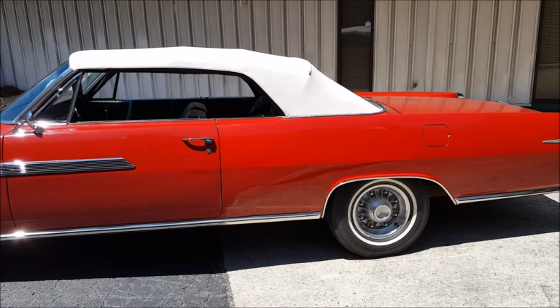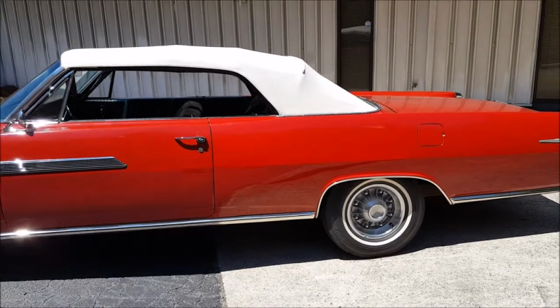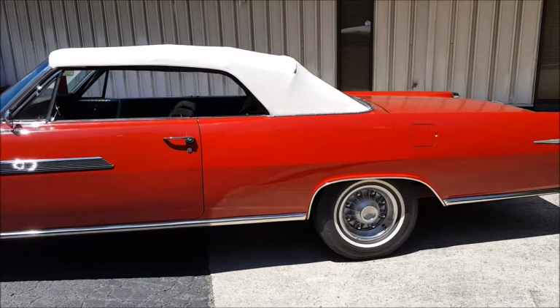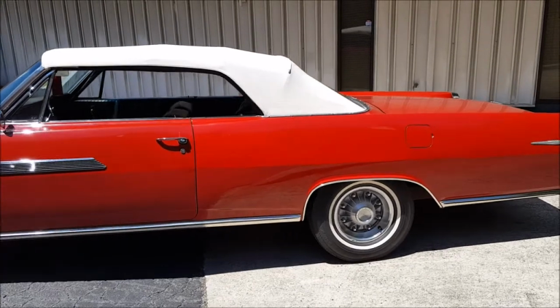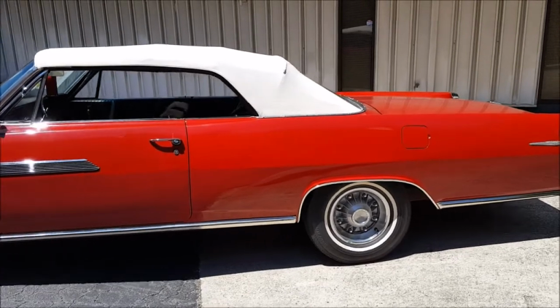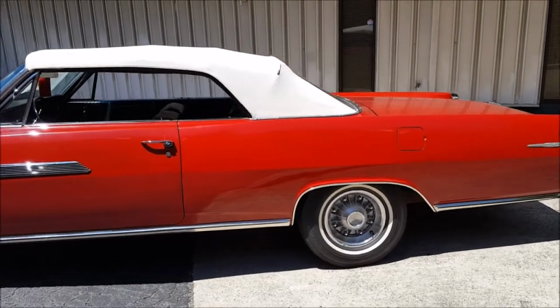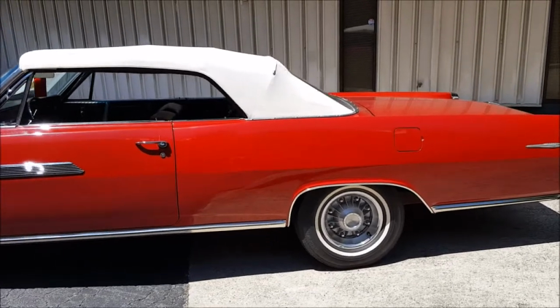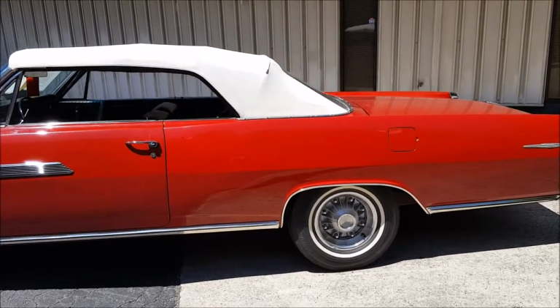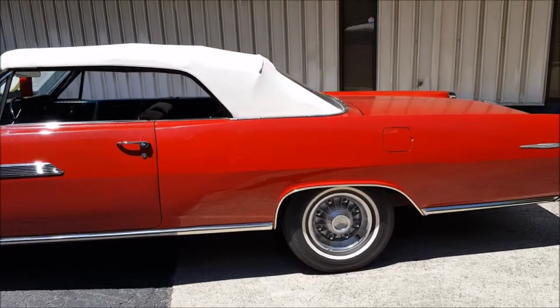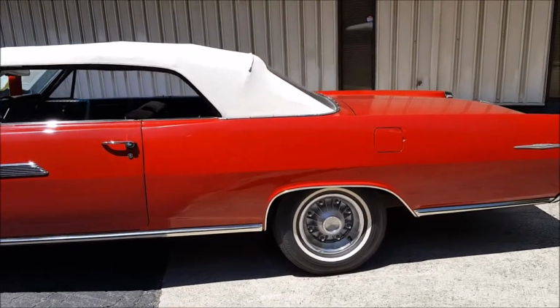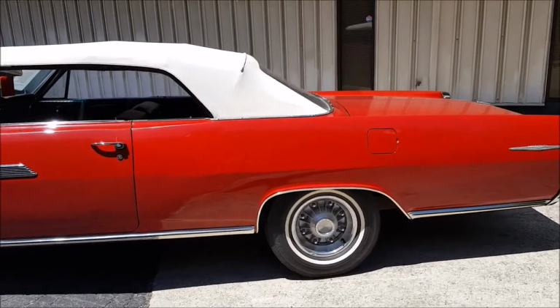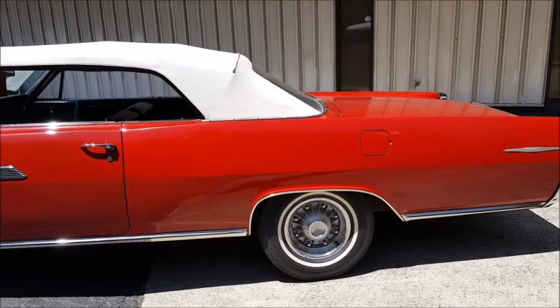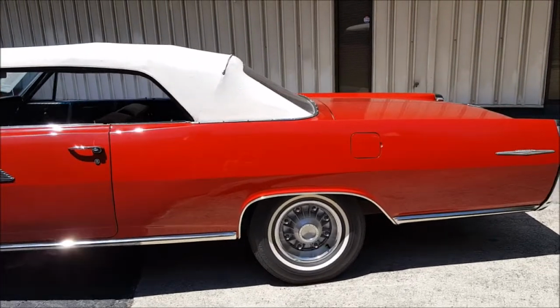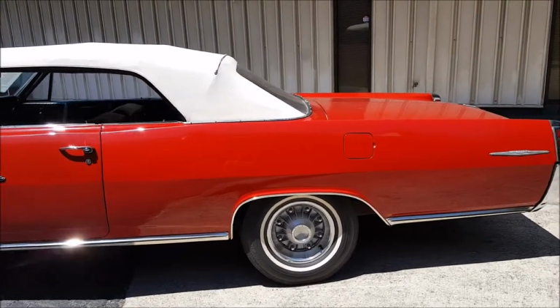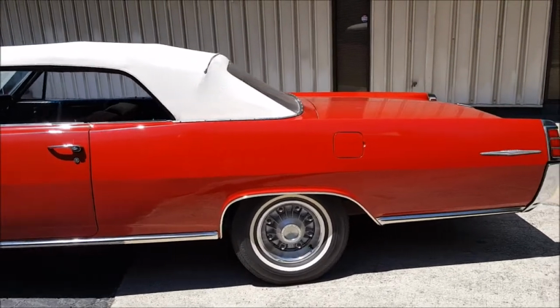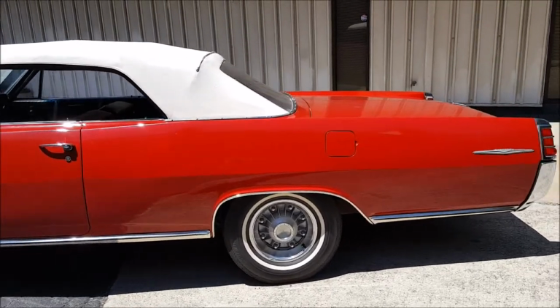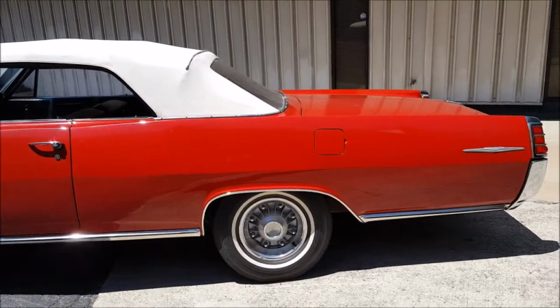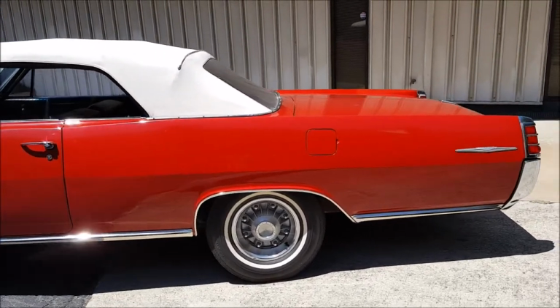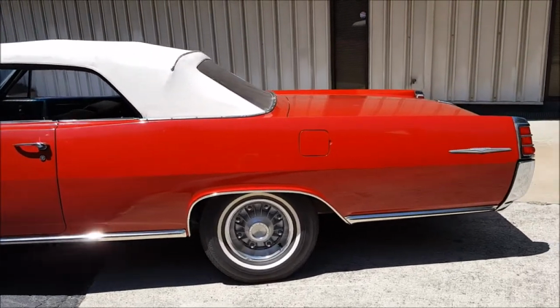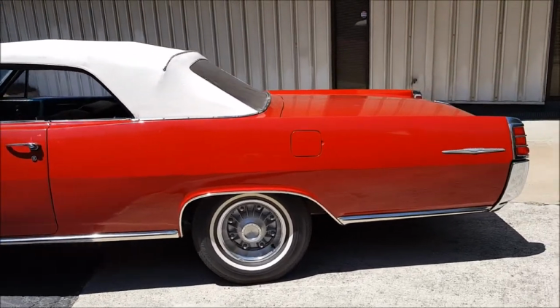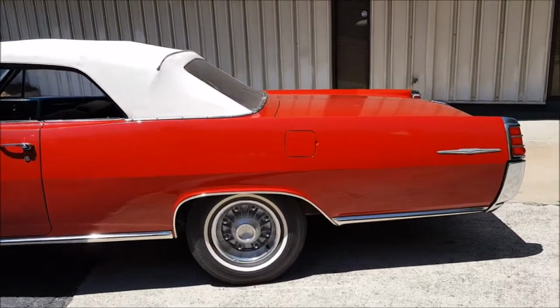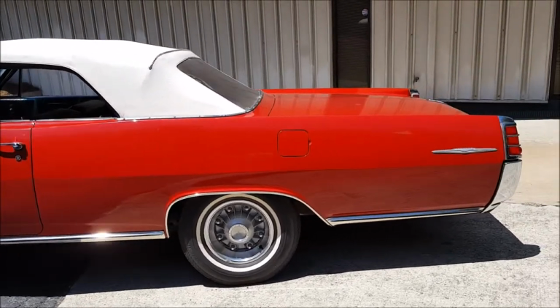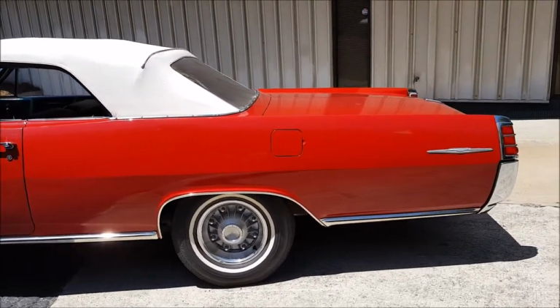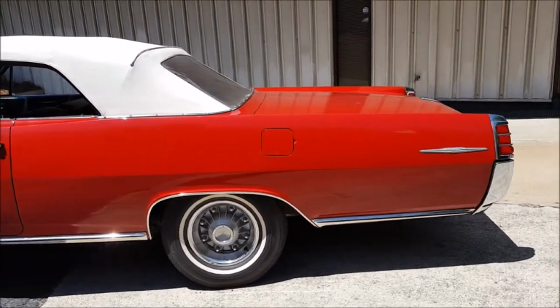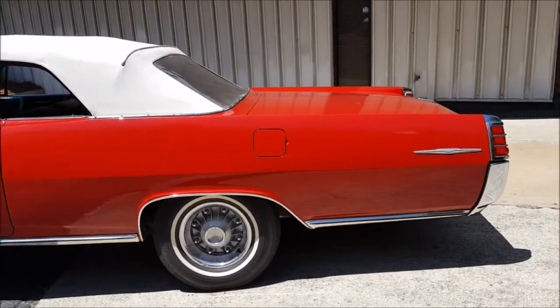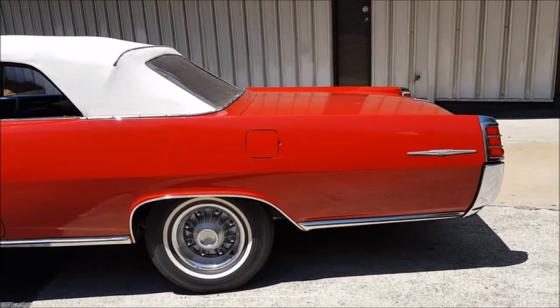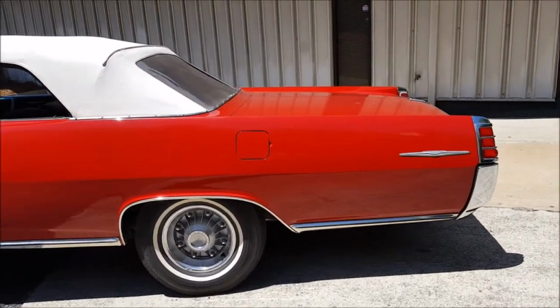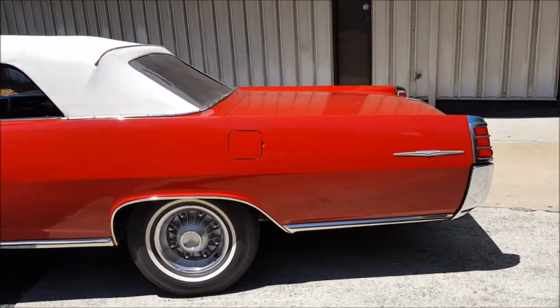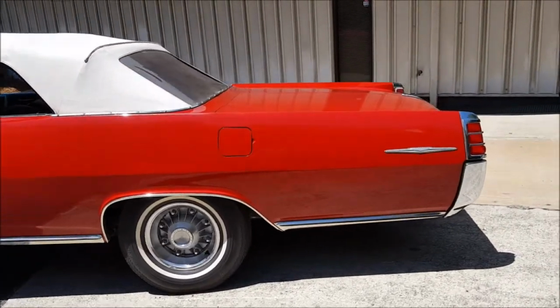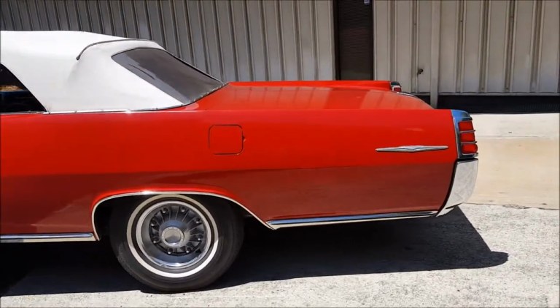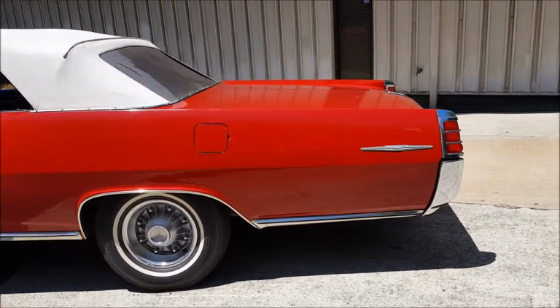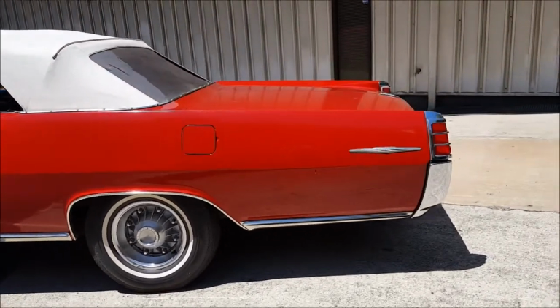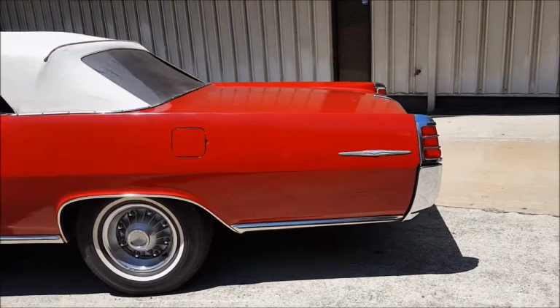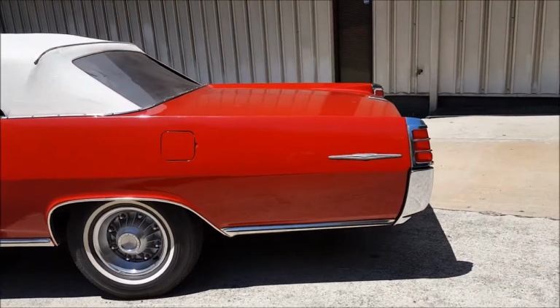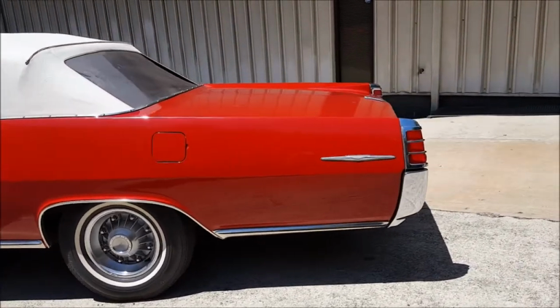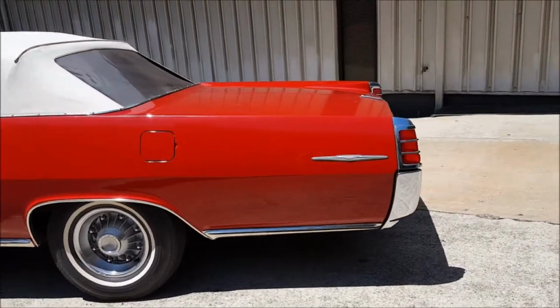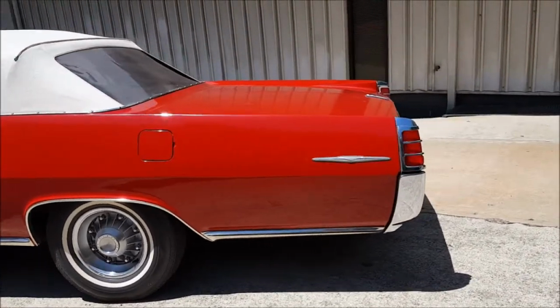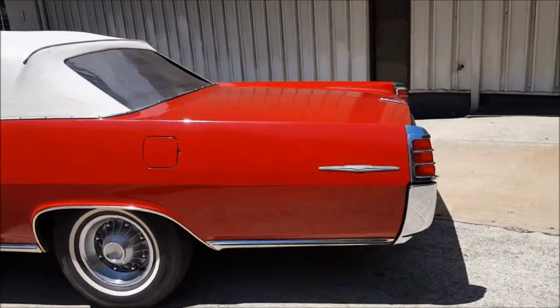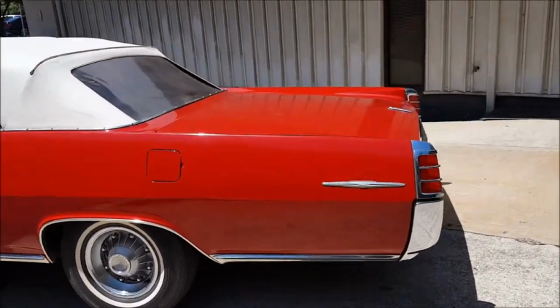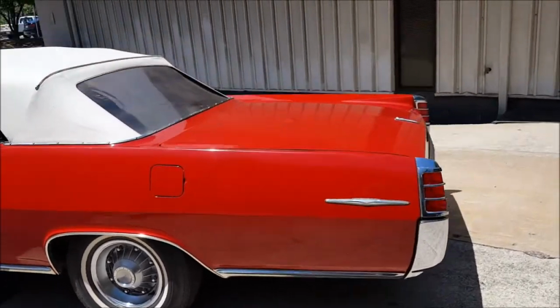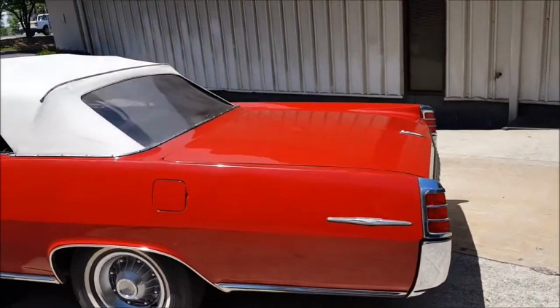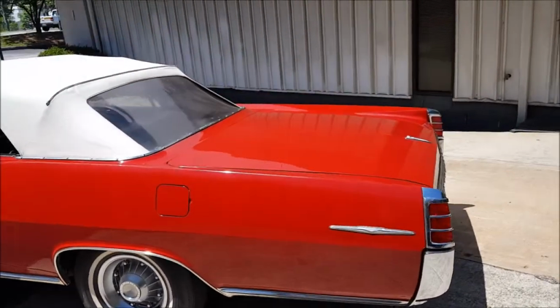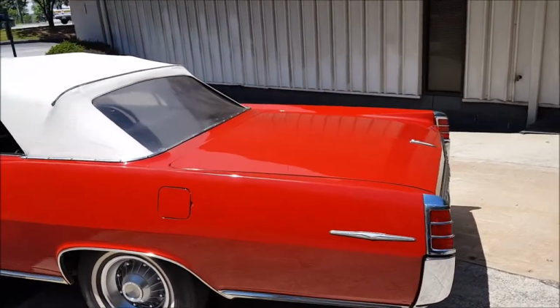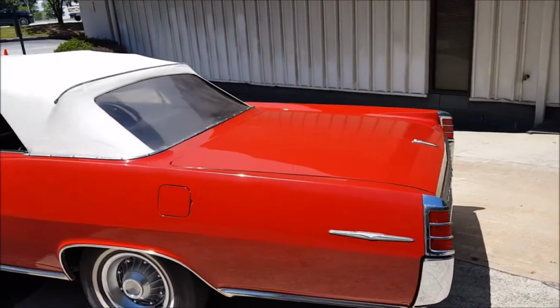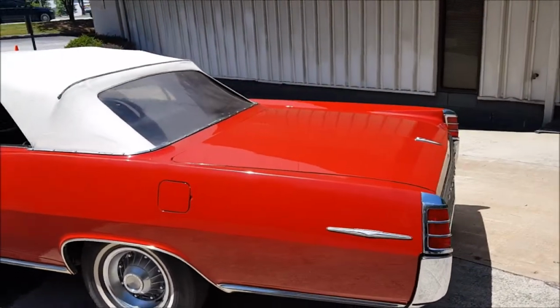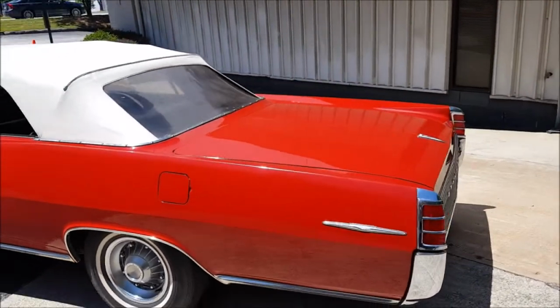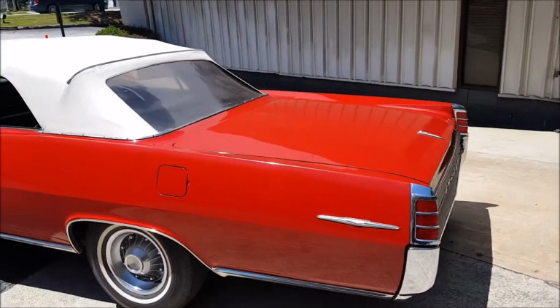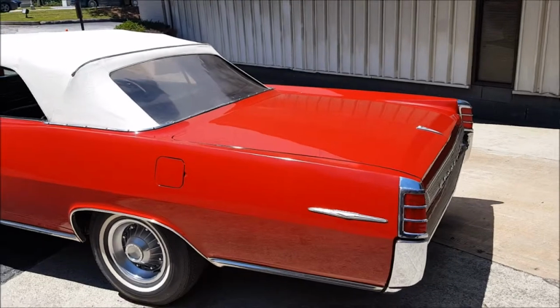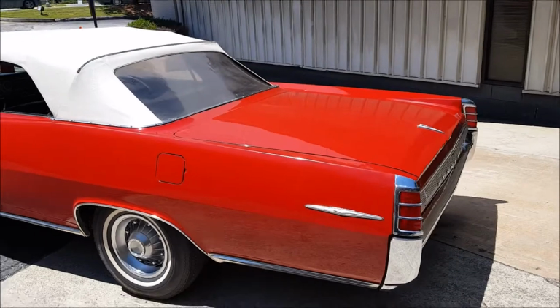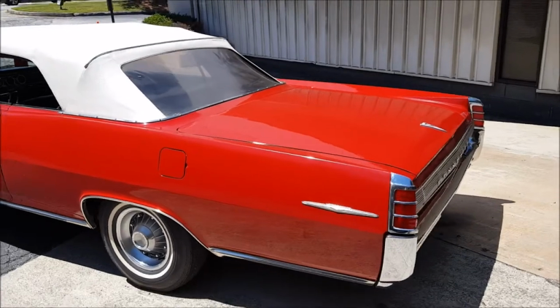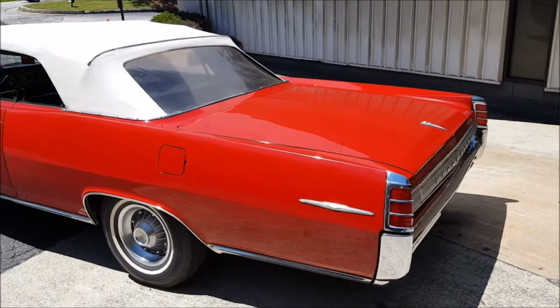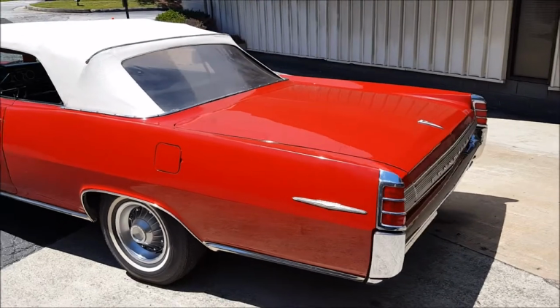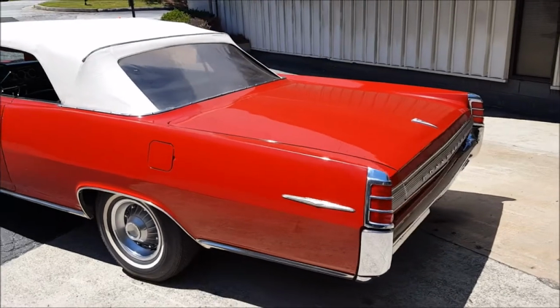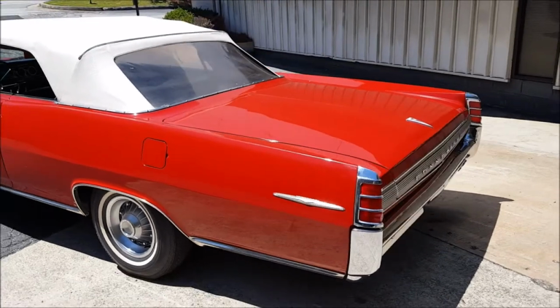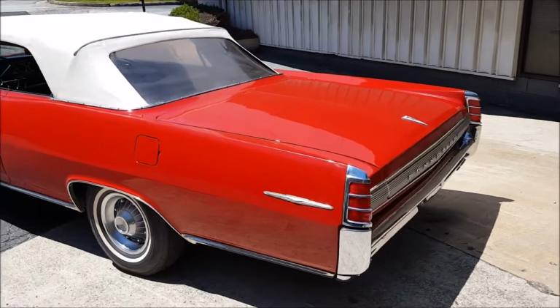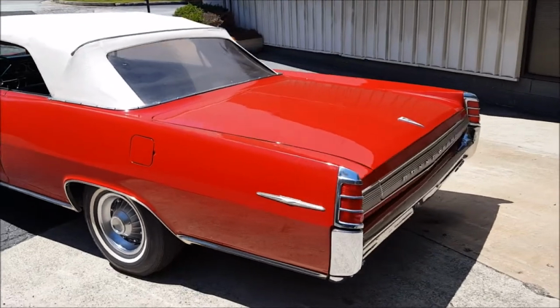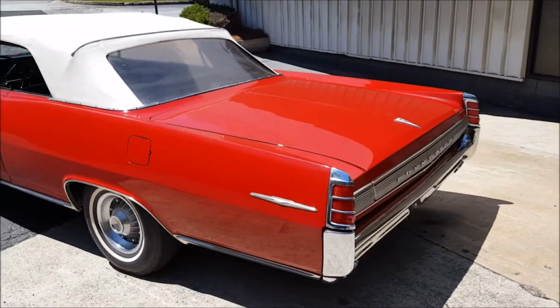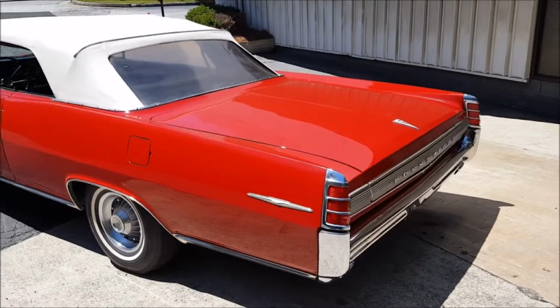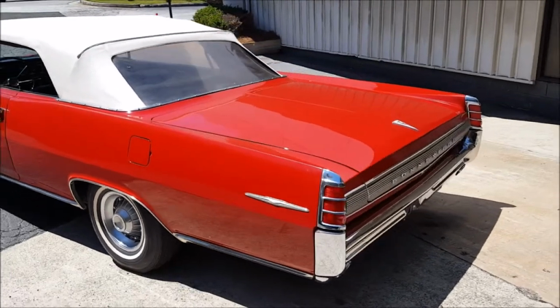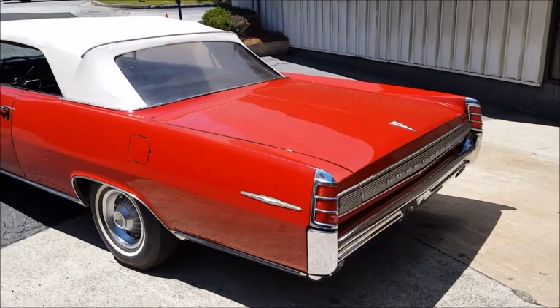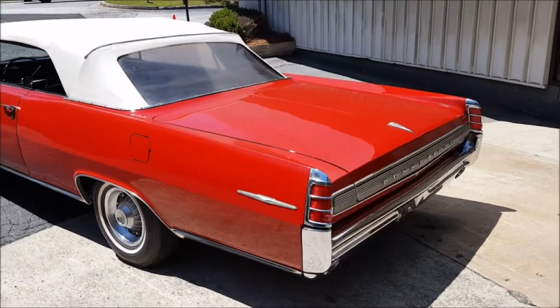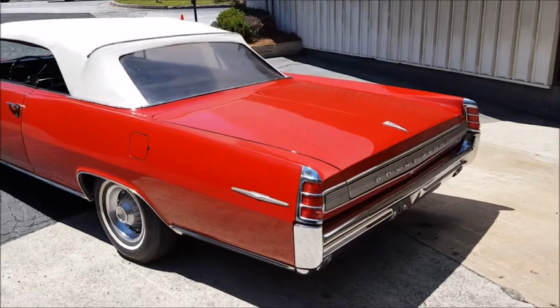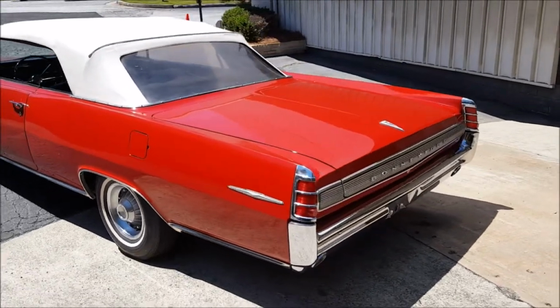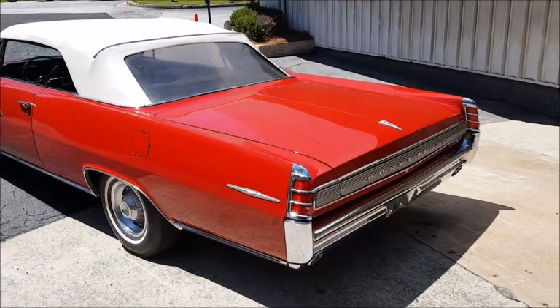I pulled it outside. It's actually been the first time it's been outside in a while. Gas is a little old in it, but it's almost out of gas, so that's a good thing.